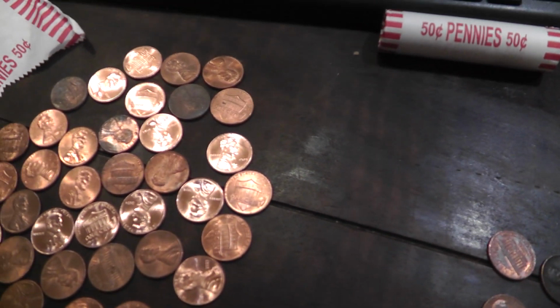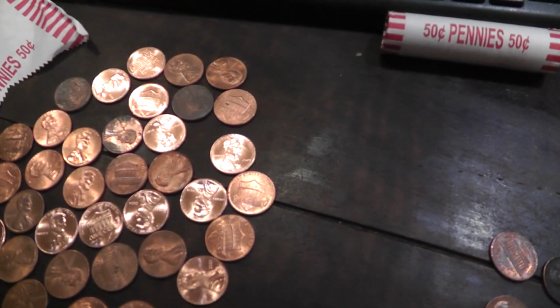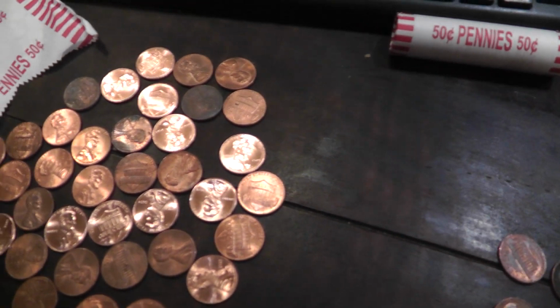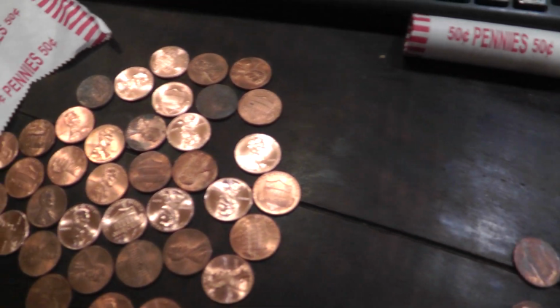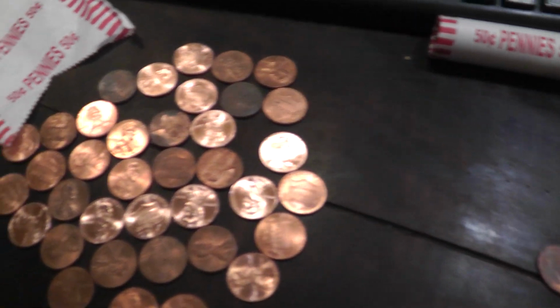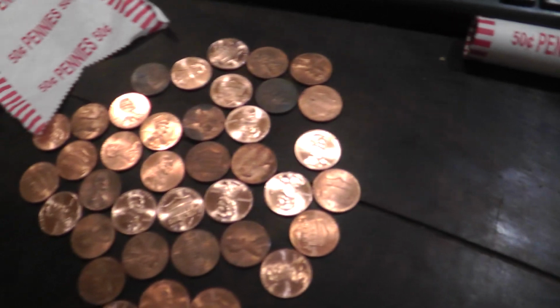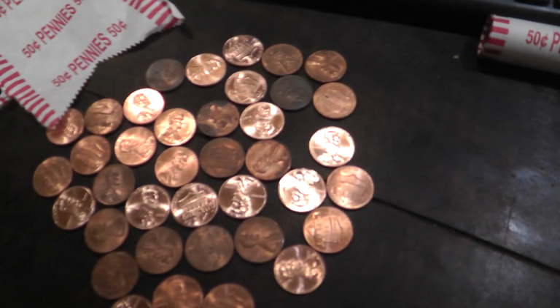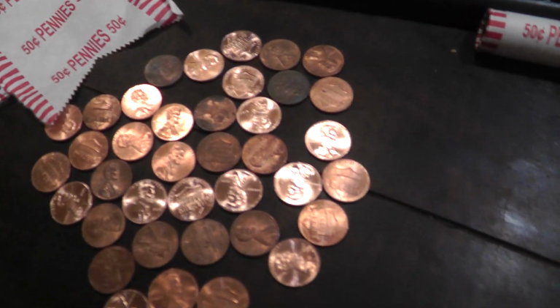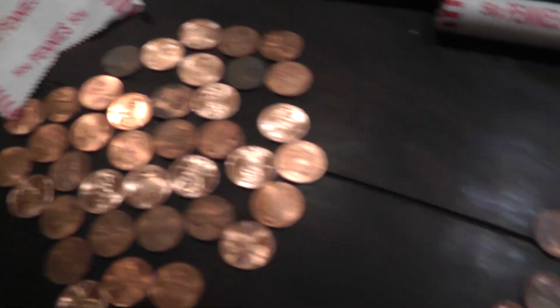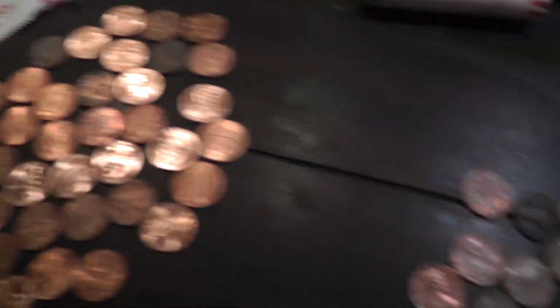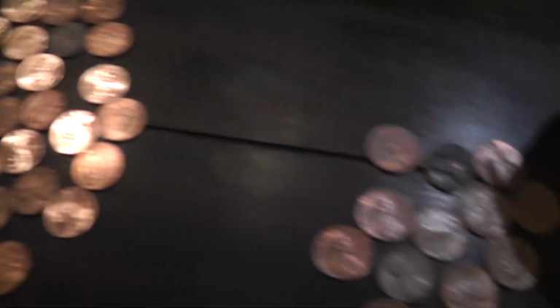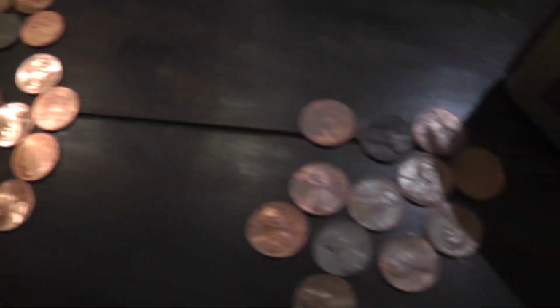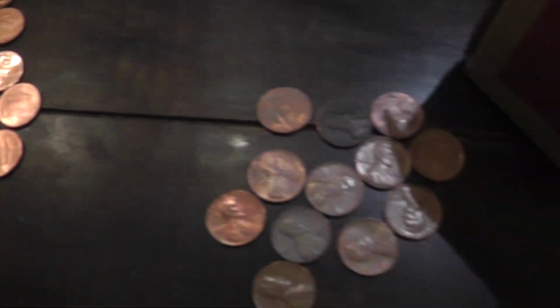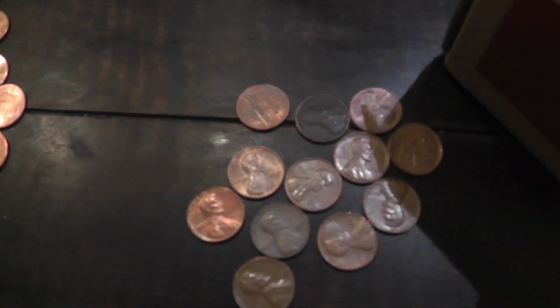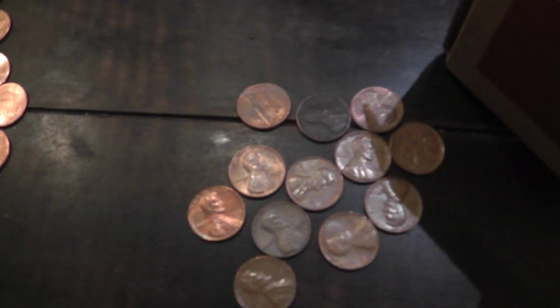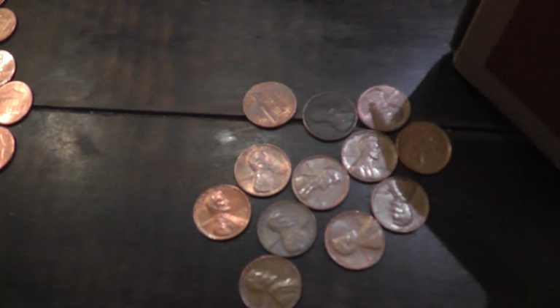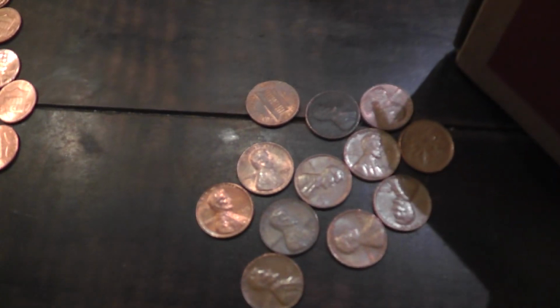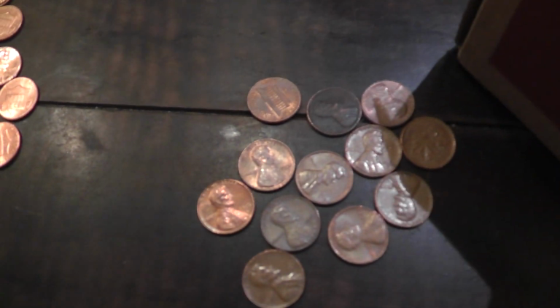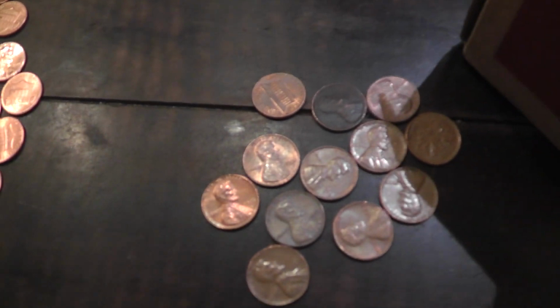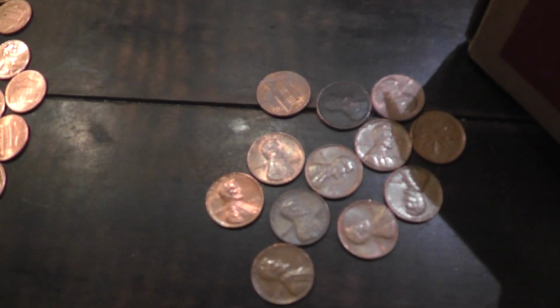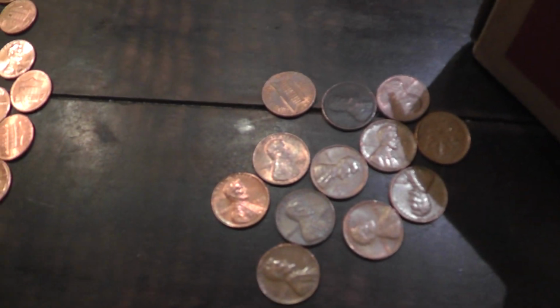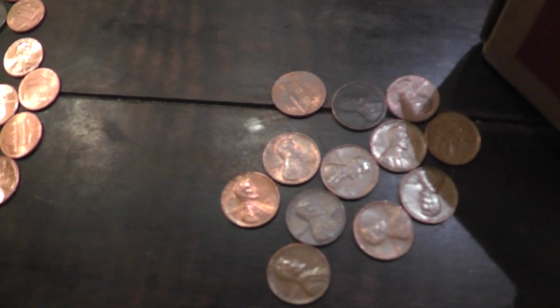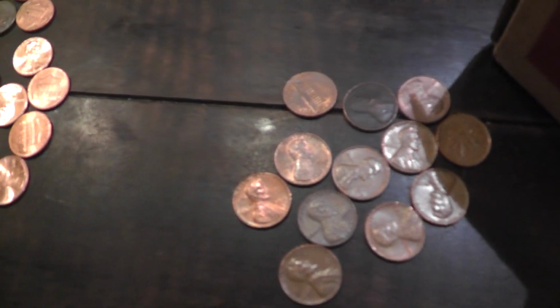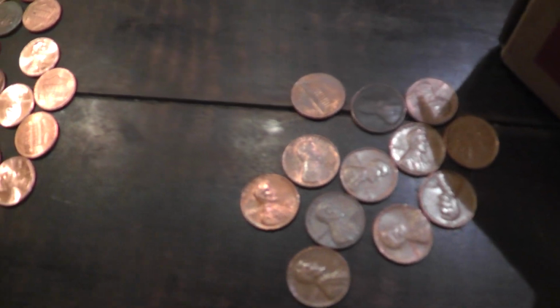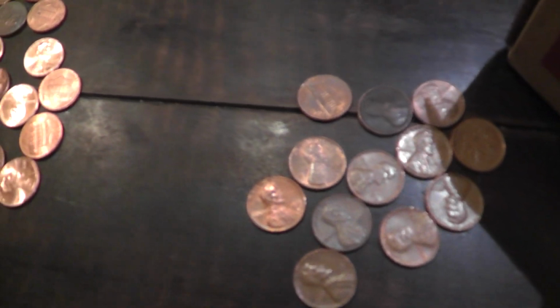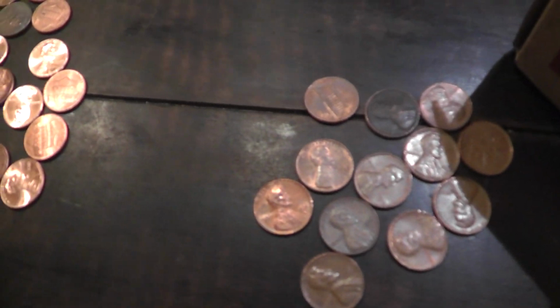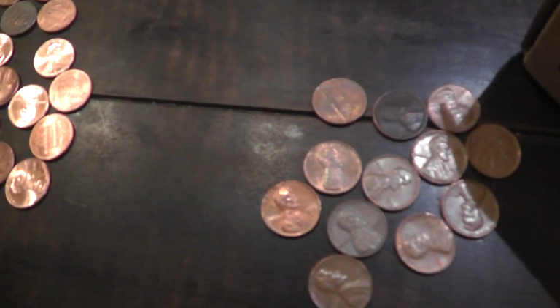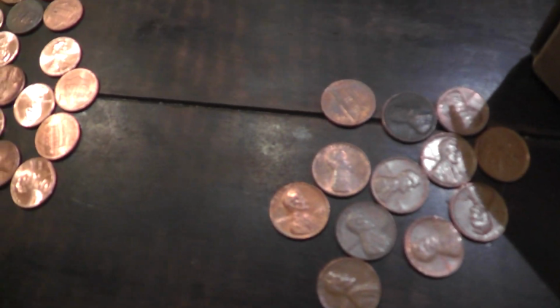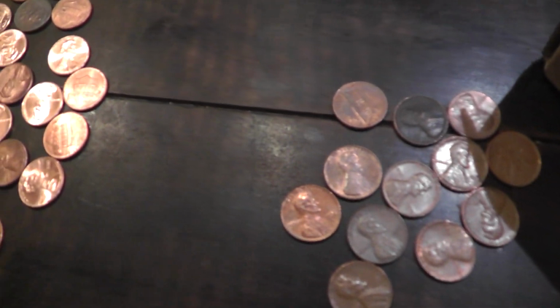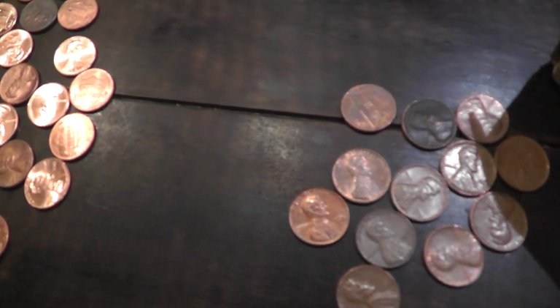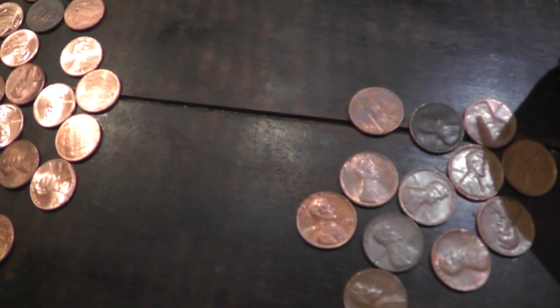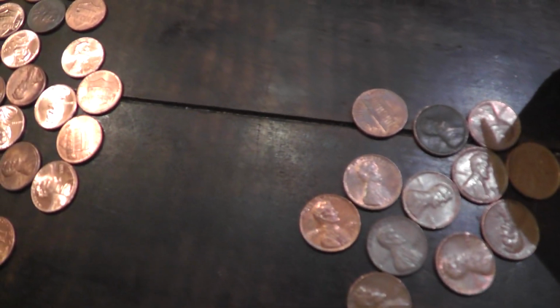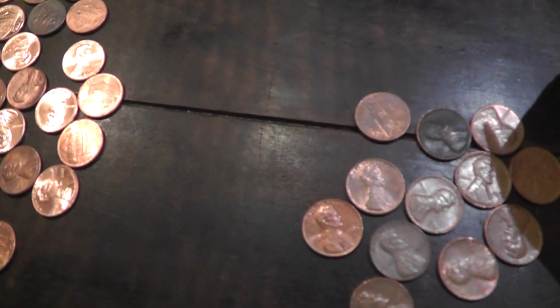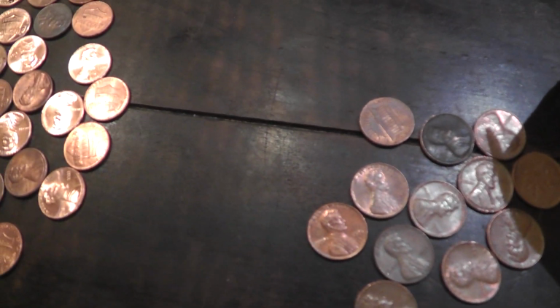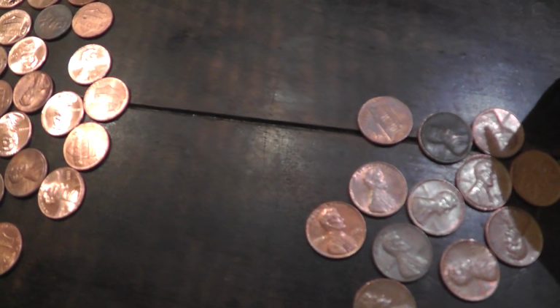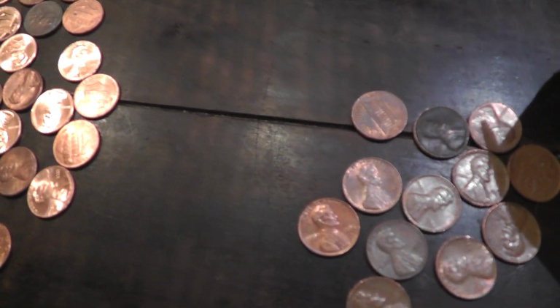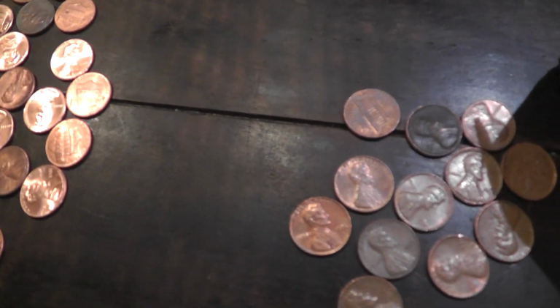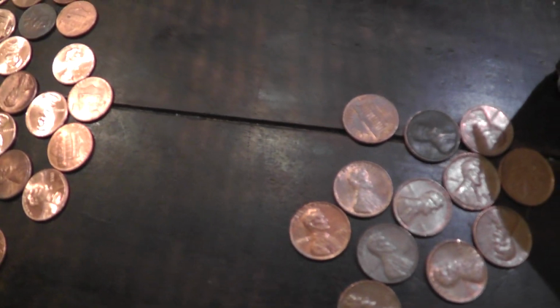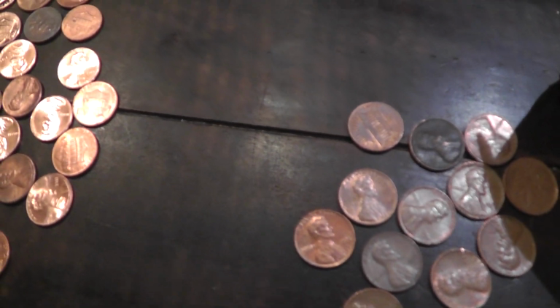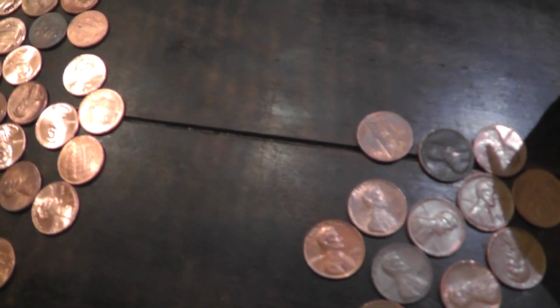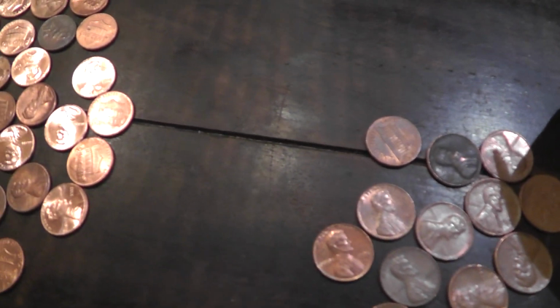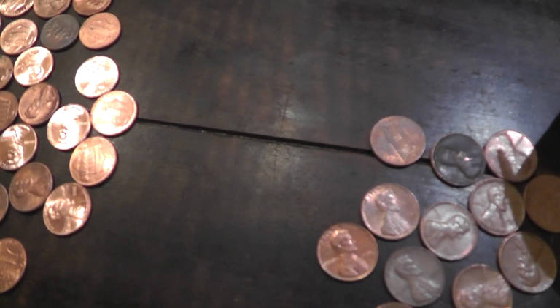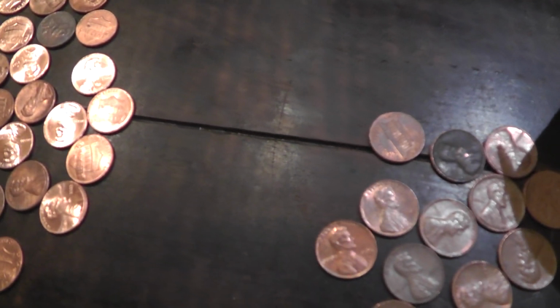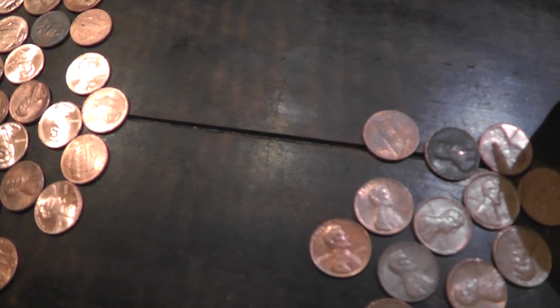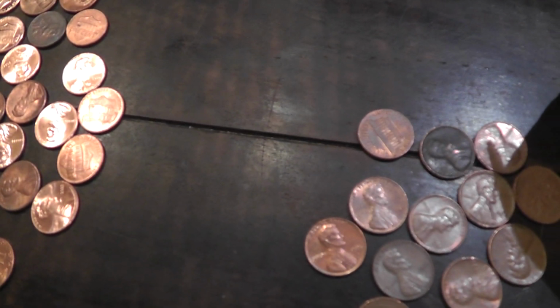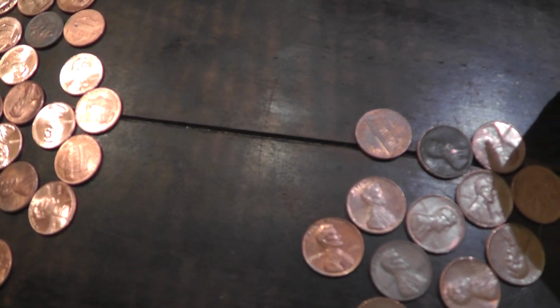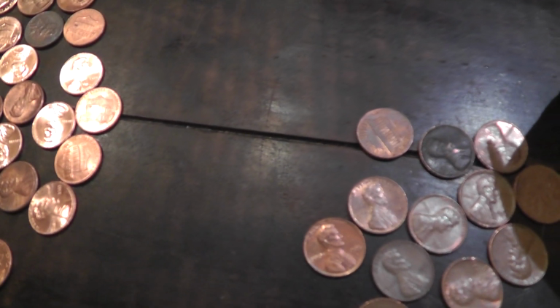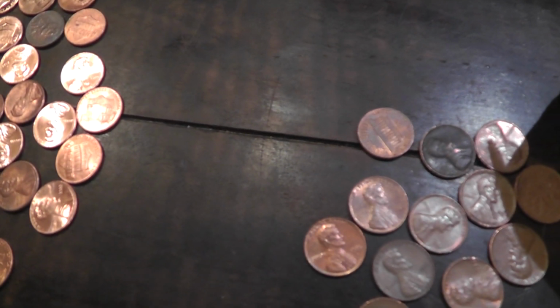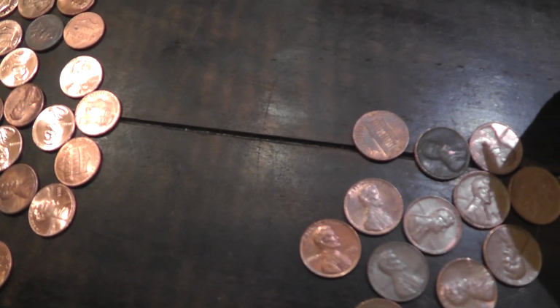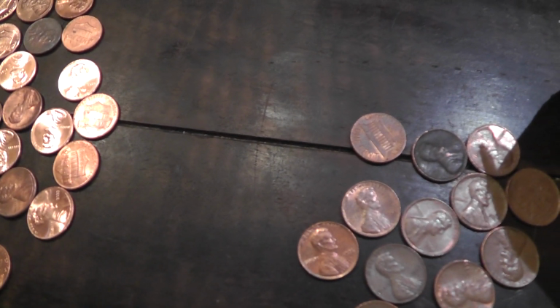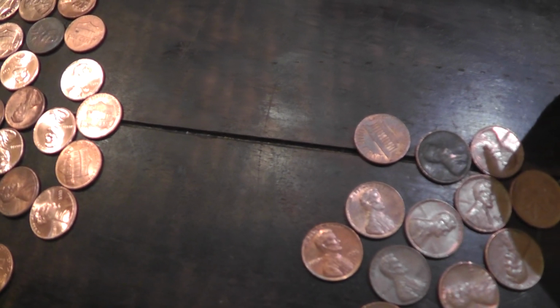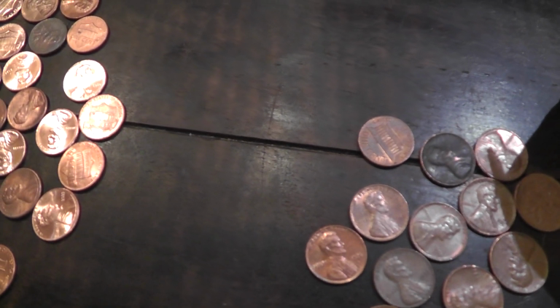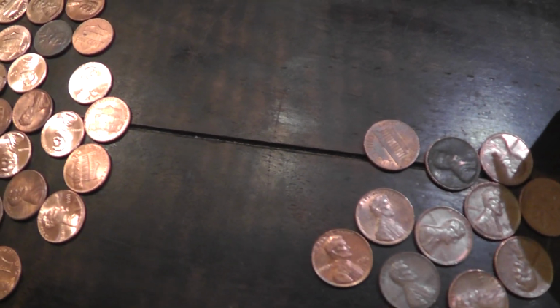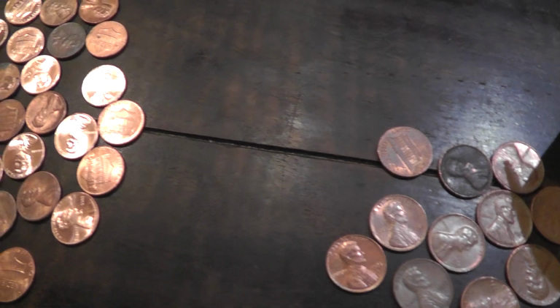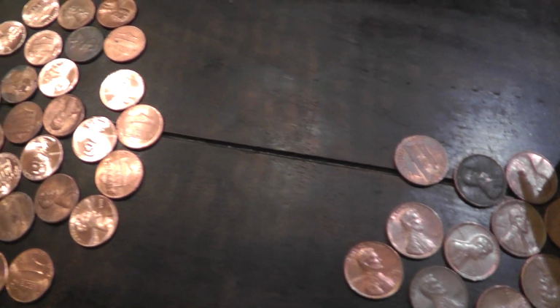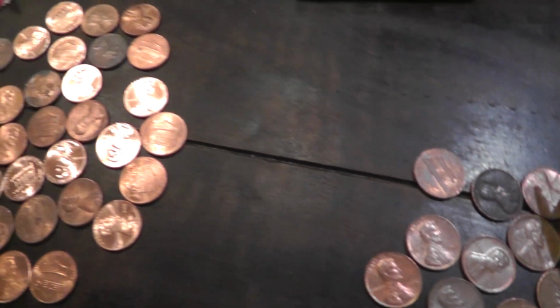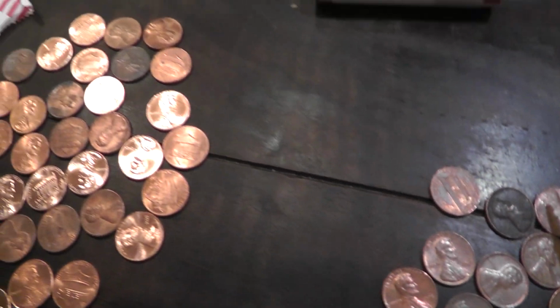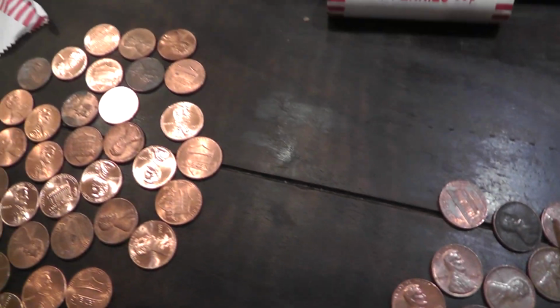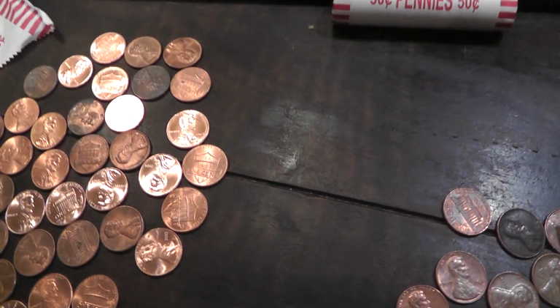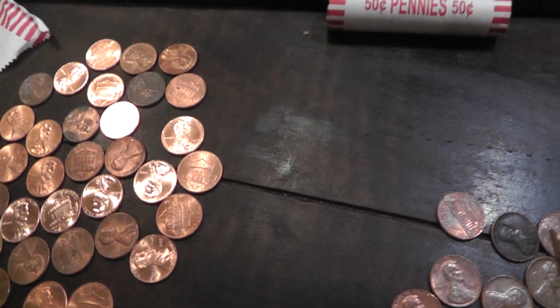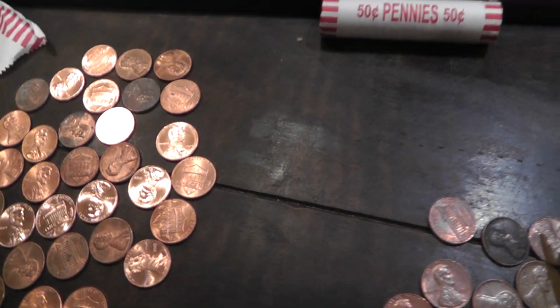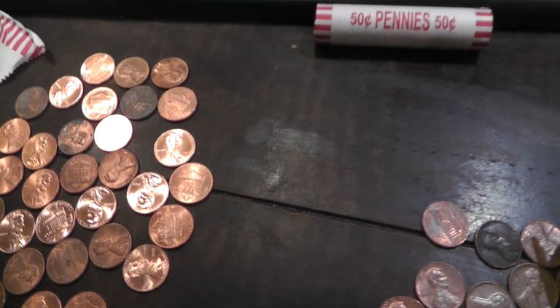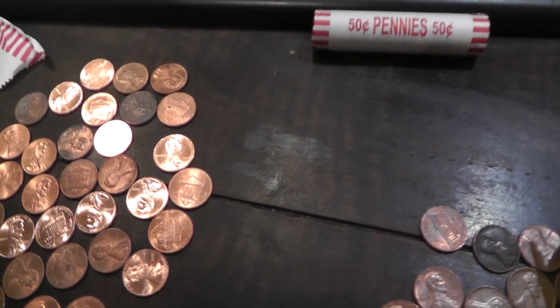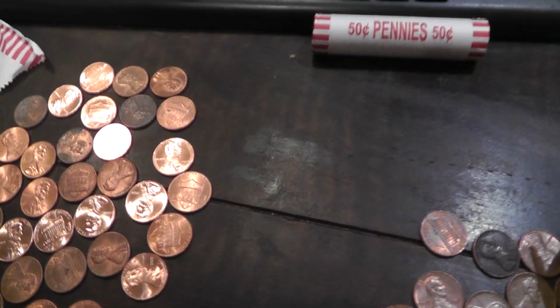You're not going to get rich doing it, but I find it fun. So check it out.